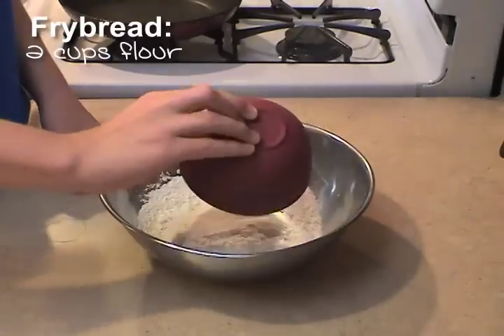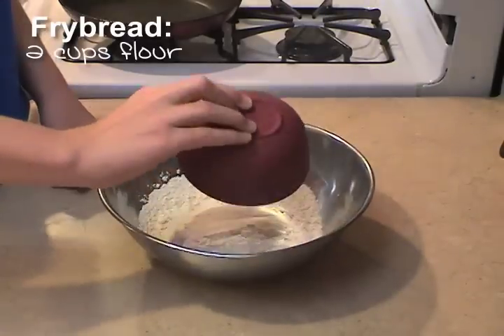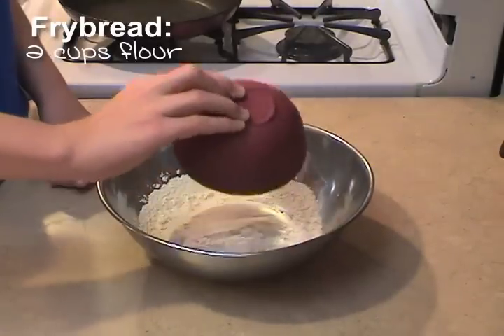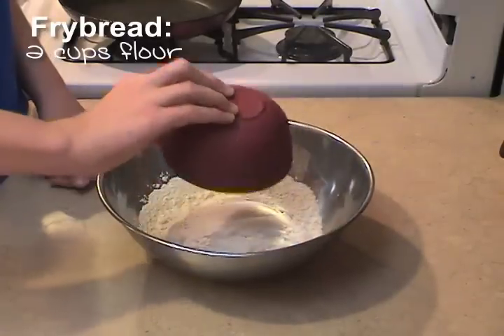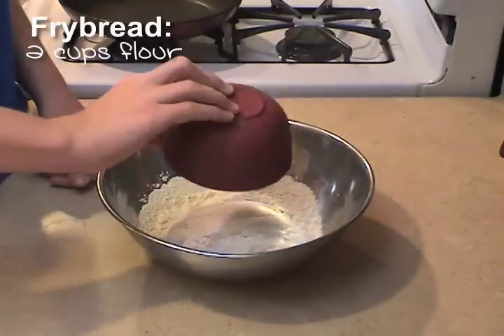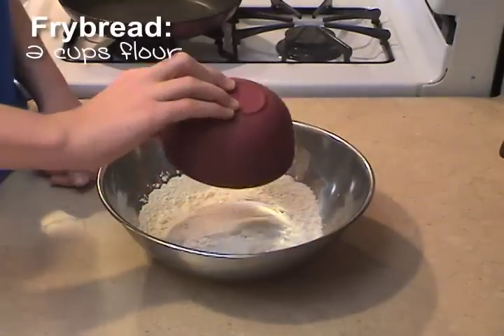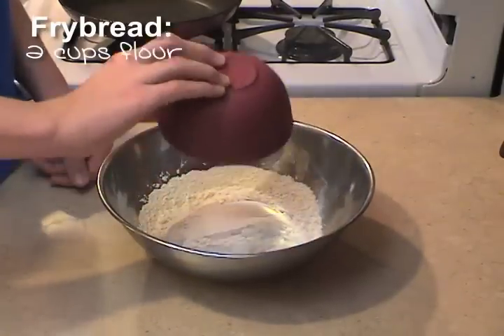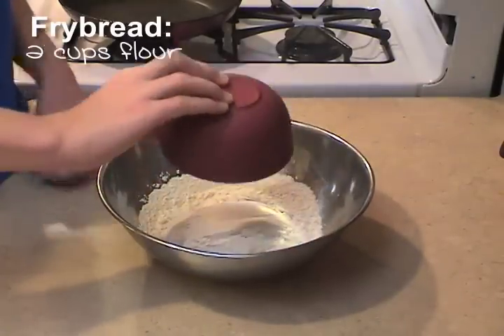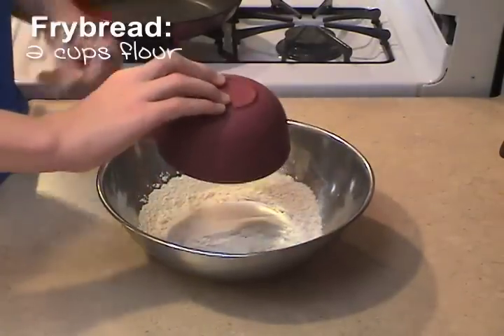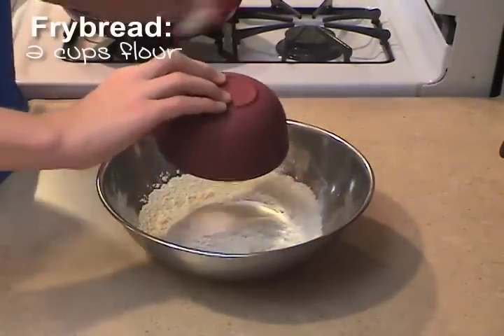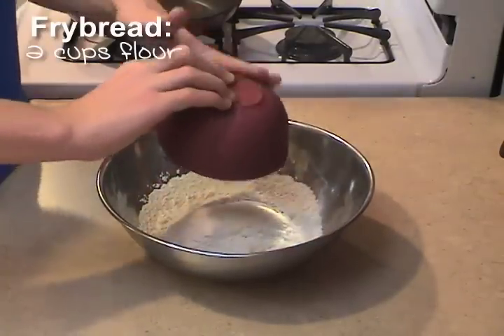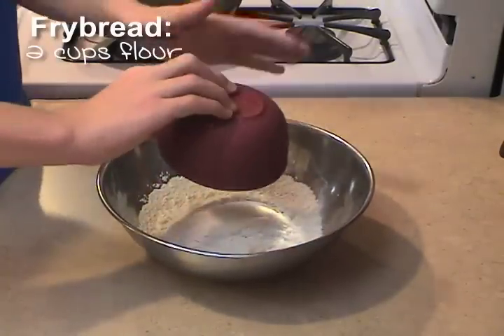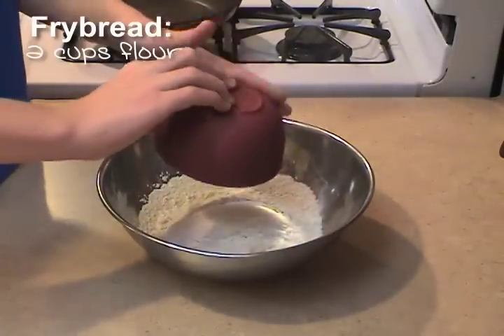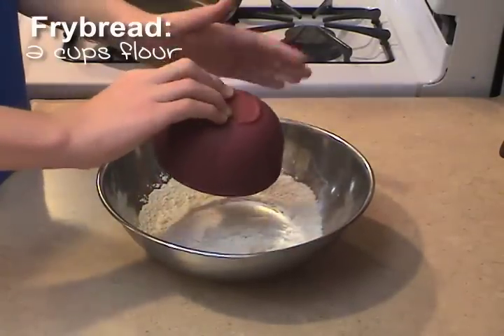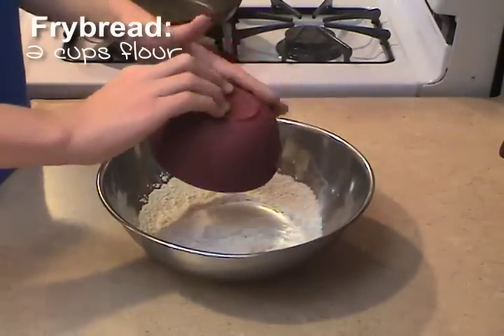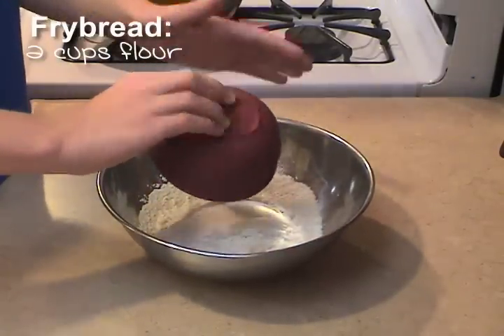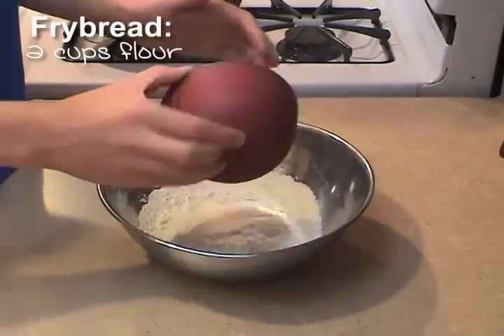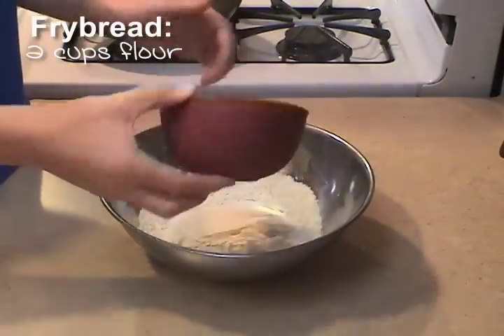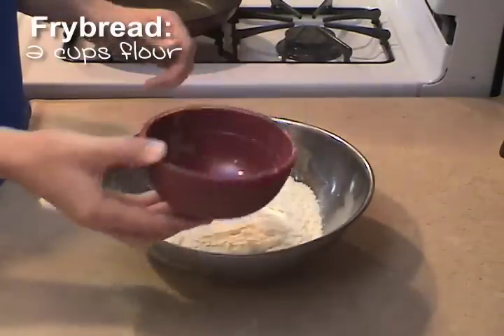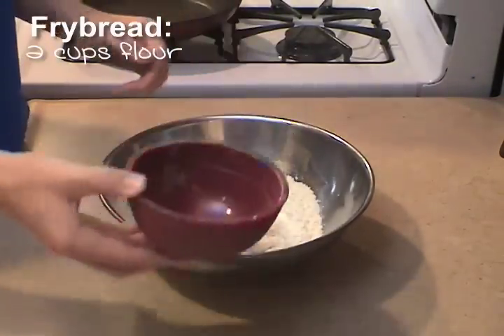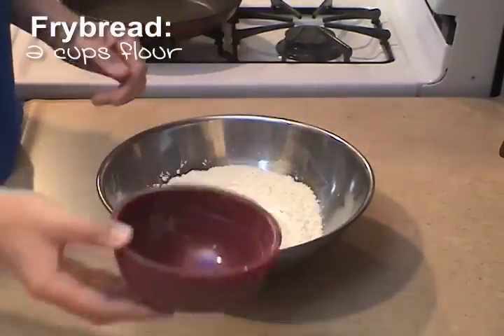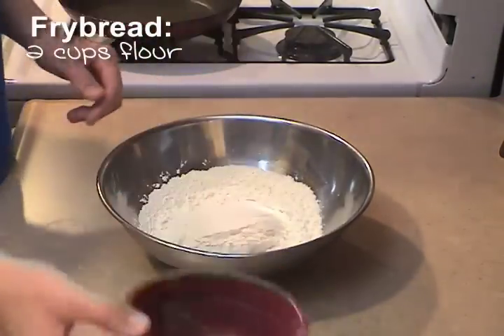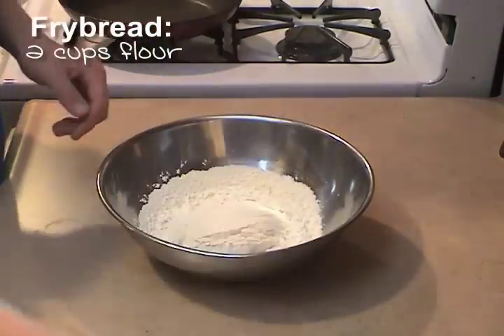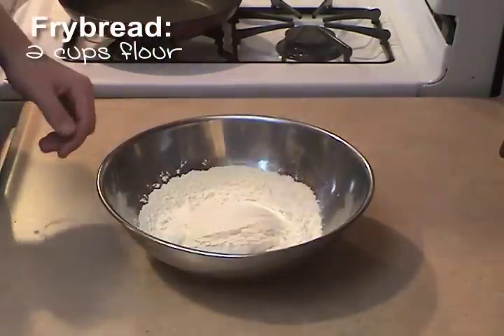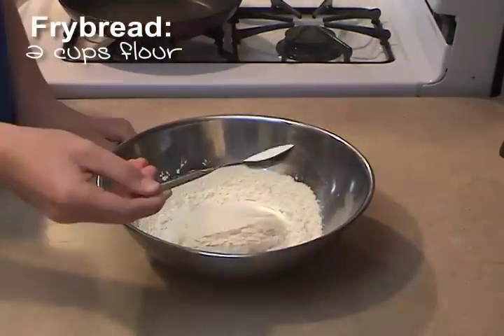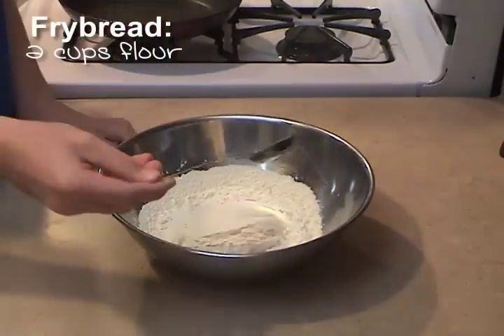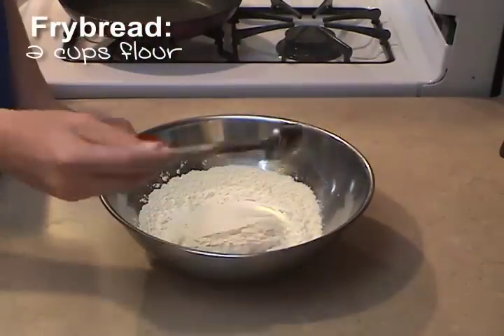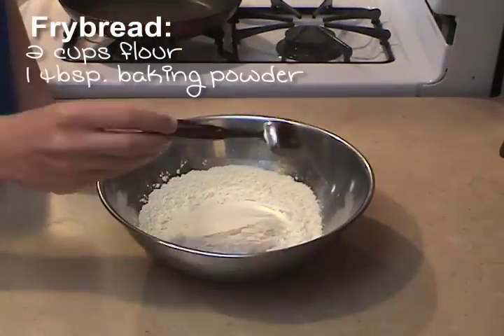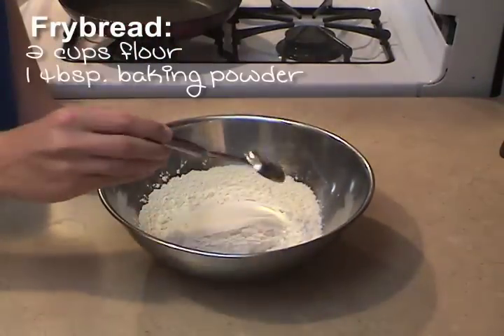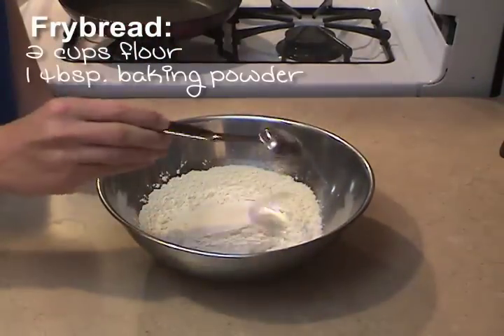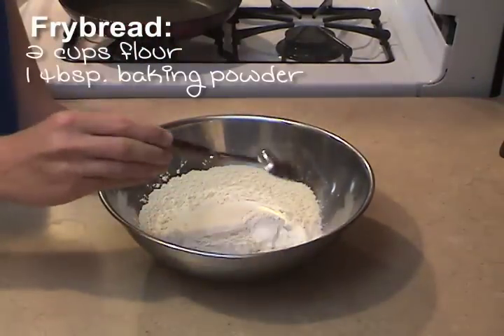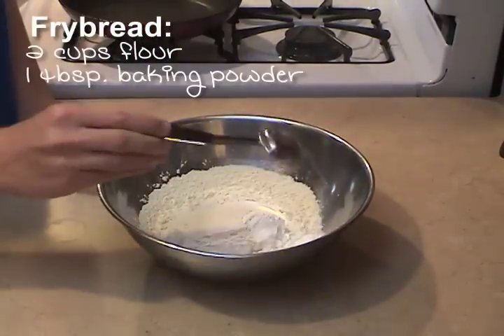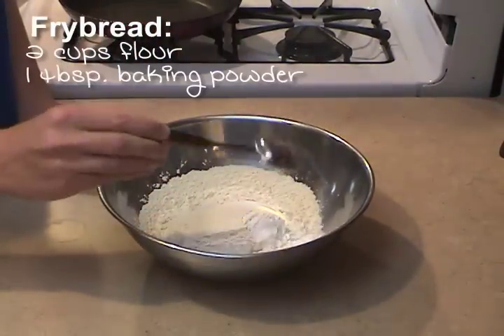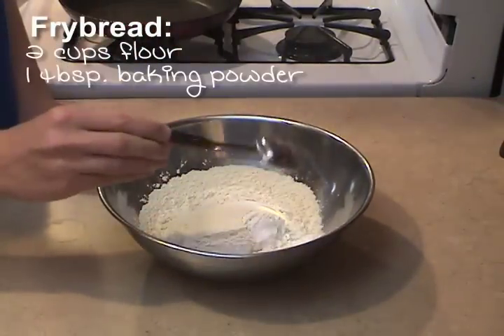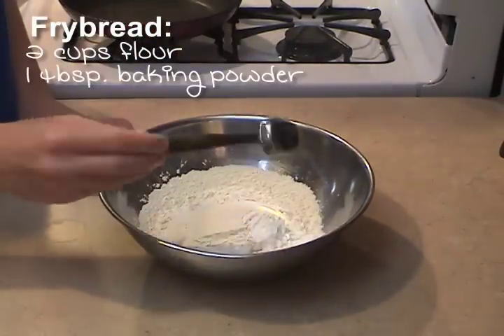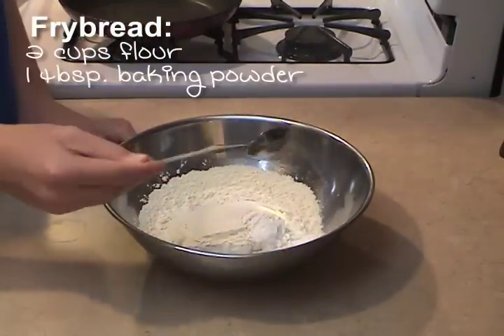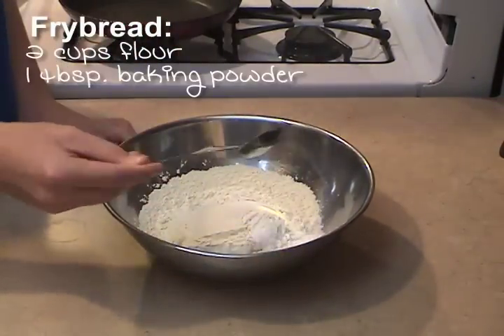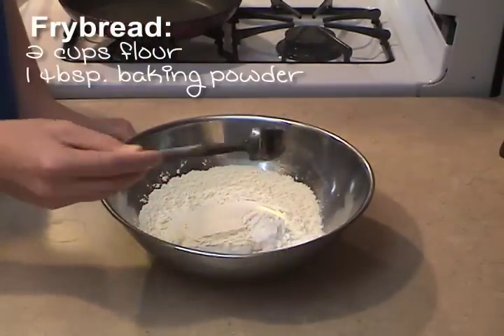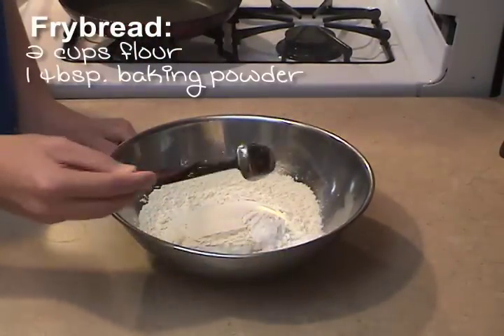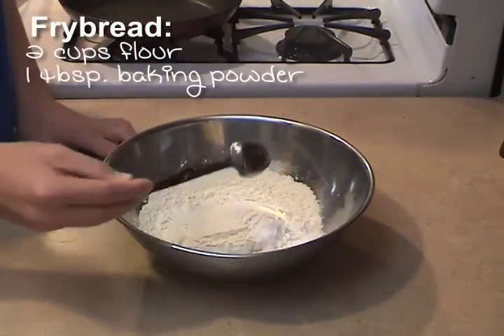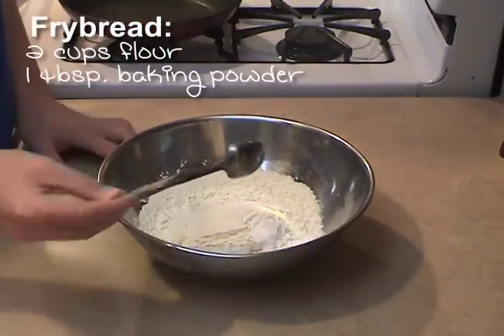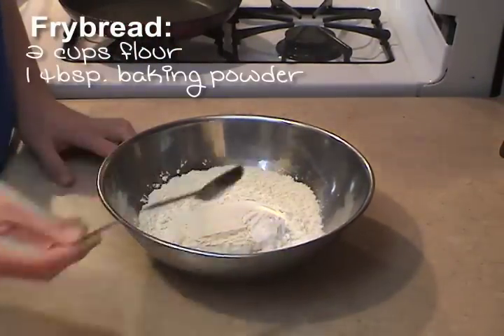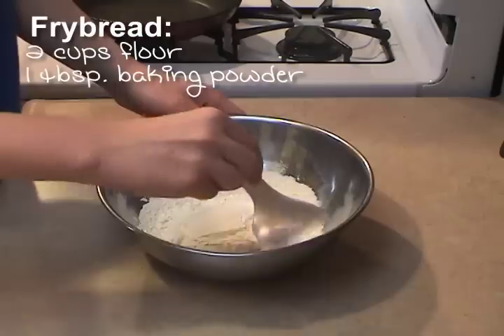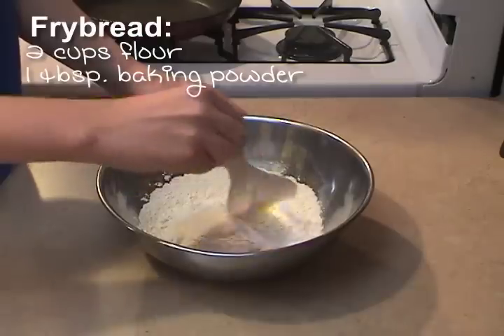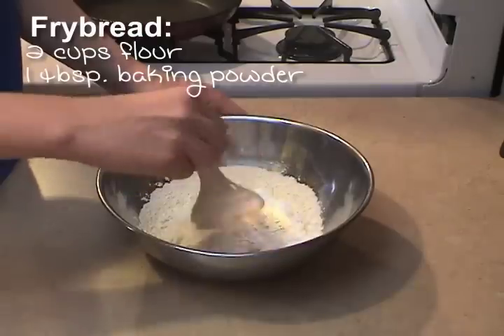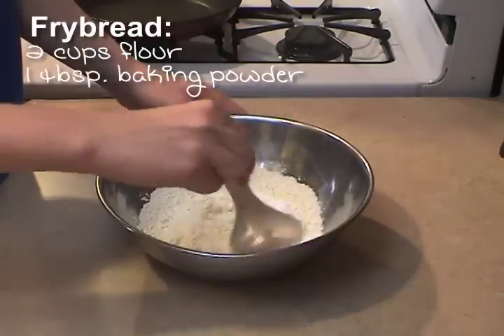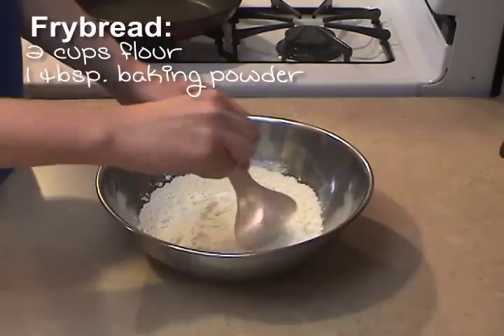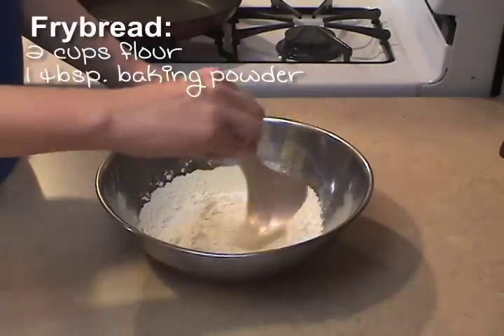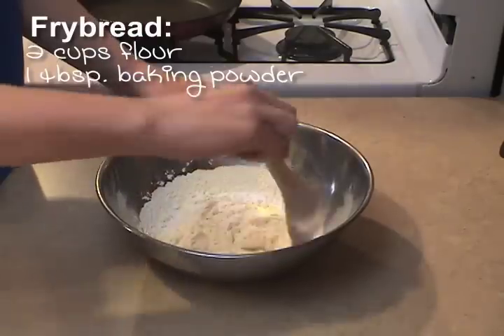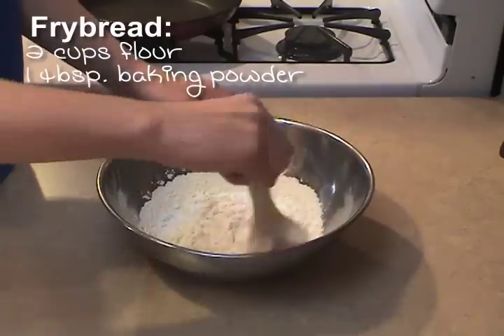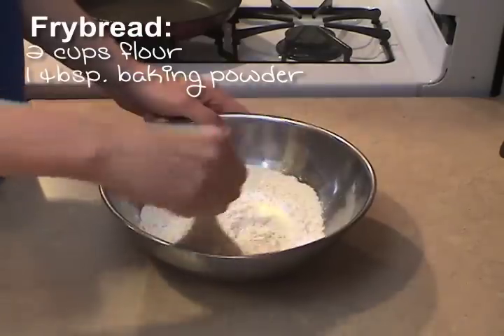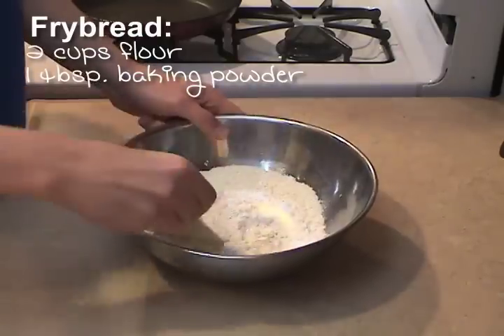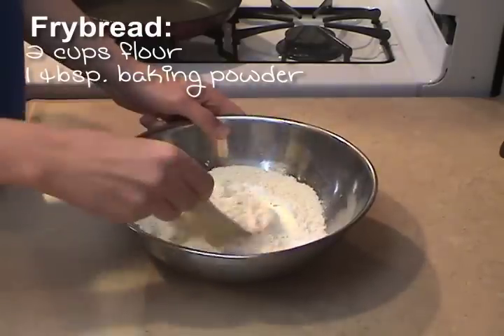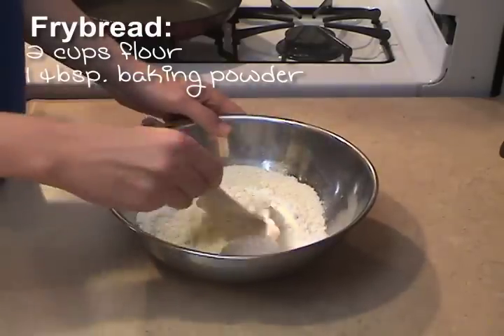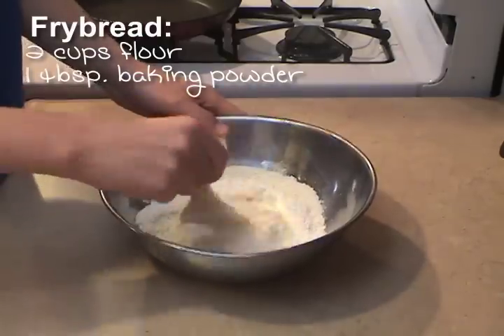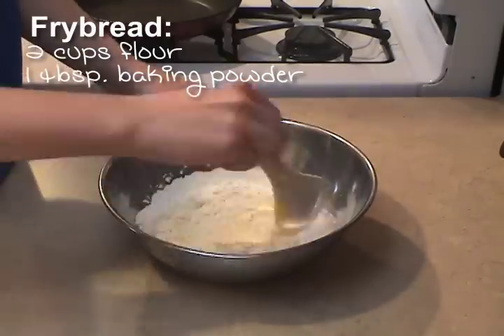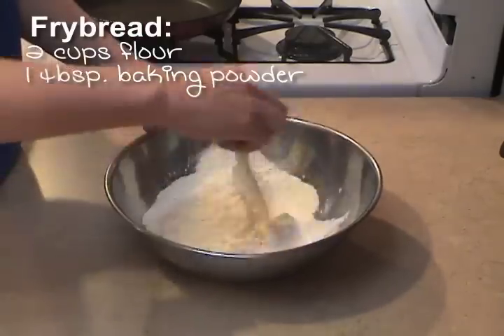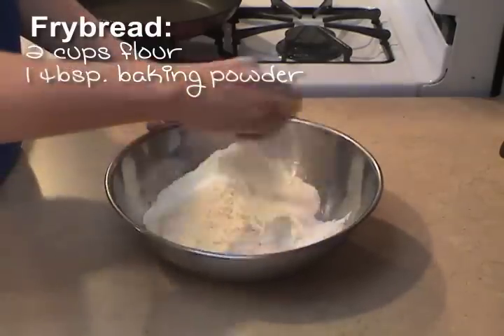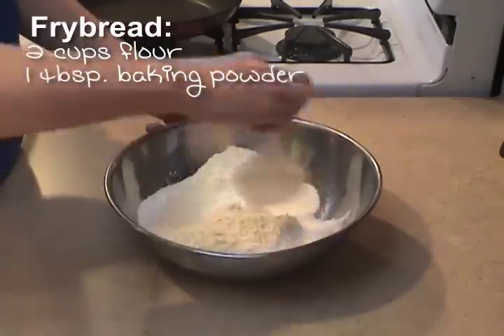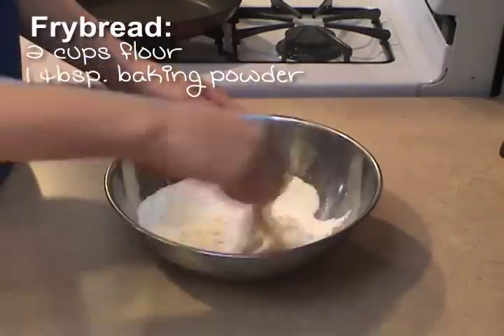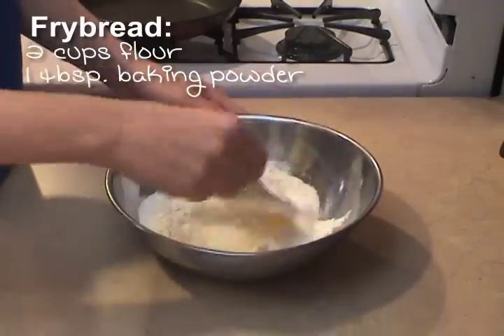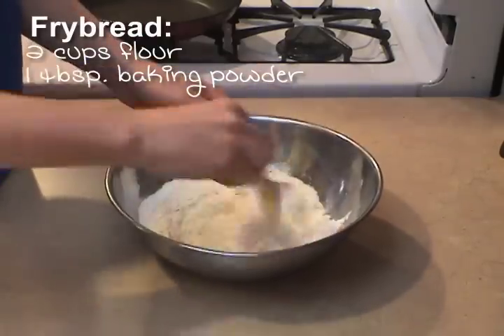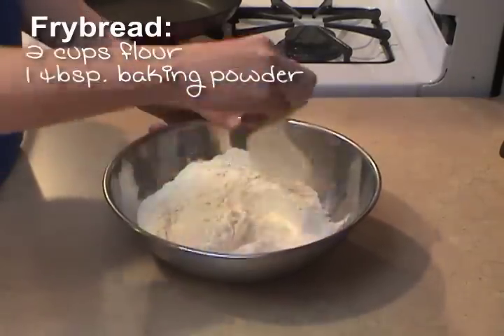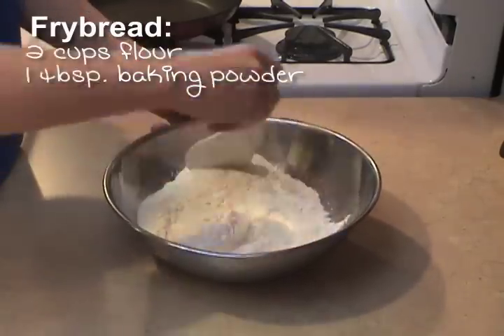First, you're gonna put in two cups of flour and one tablespoon of baking powder. Then you'll sift that together thoroughly.